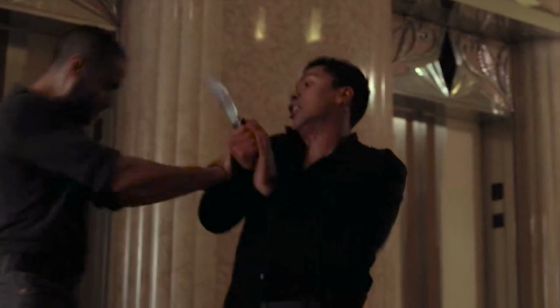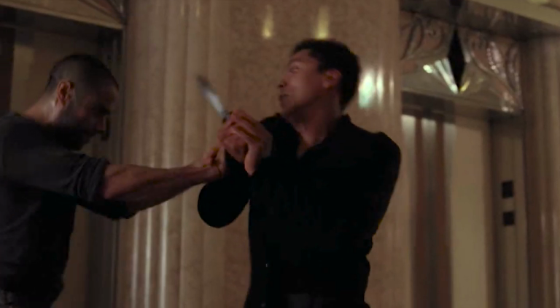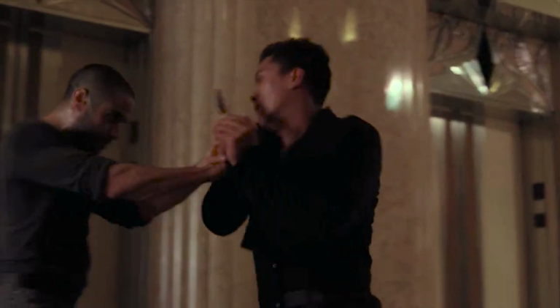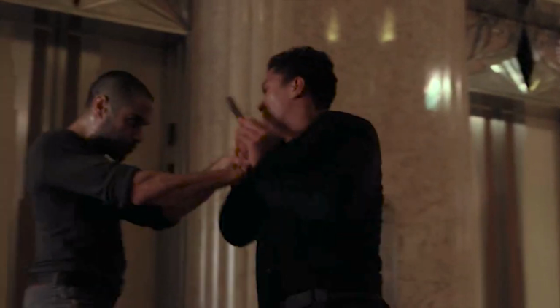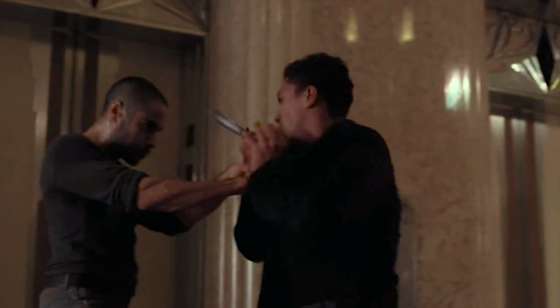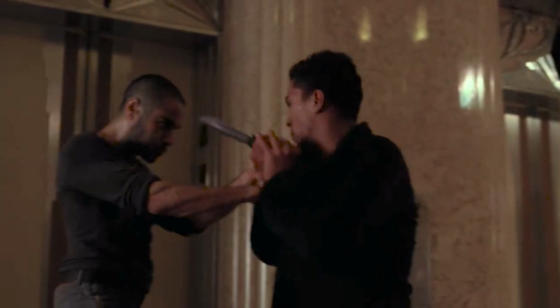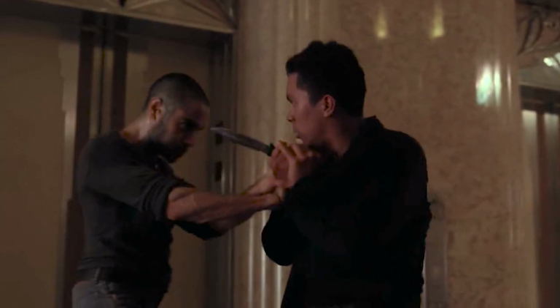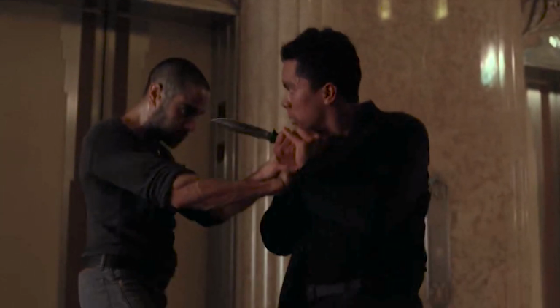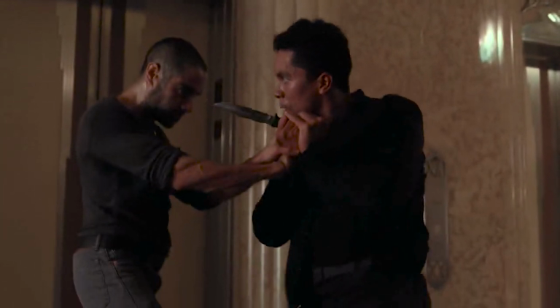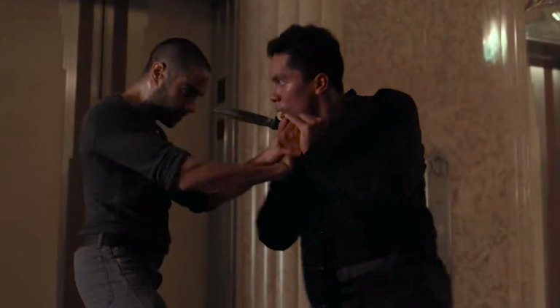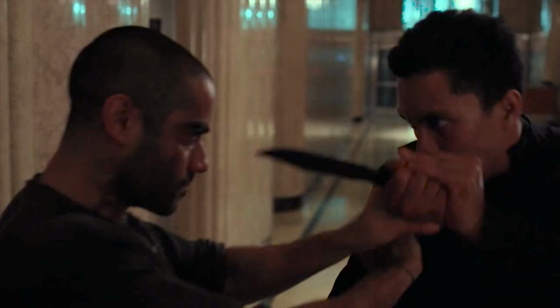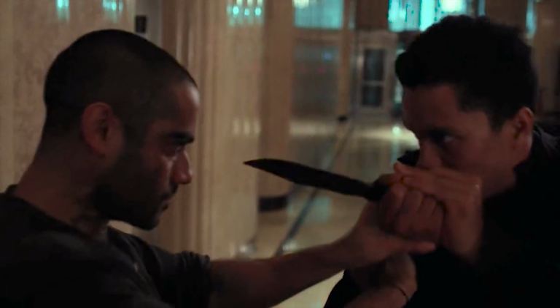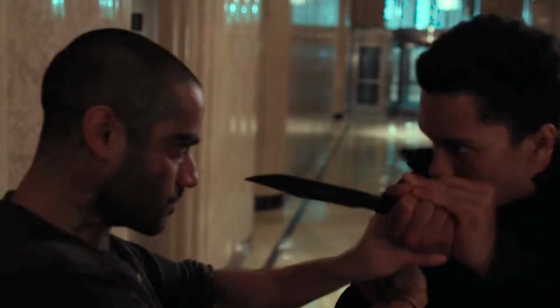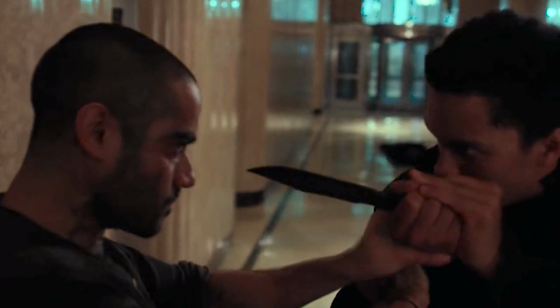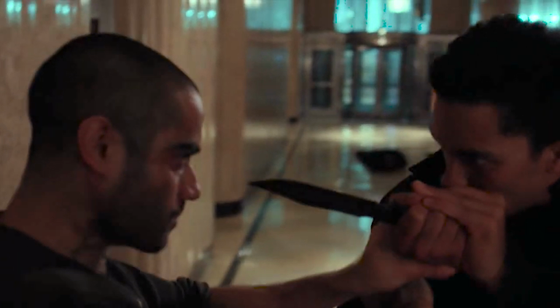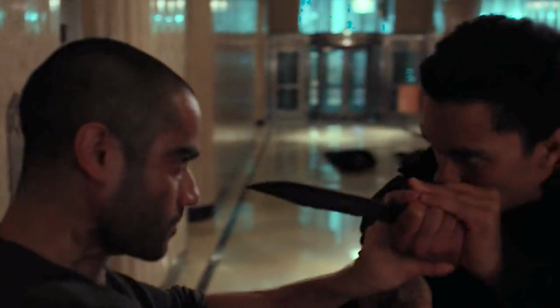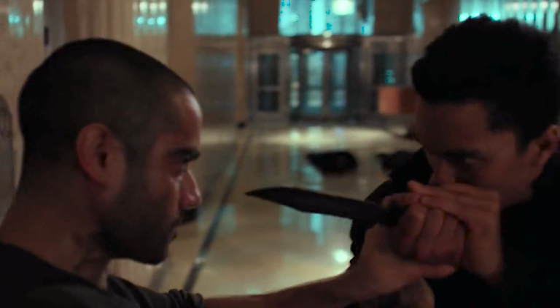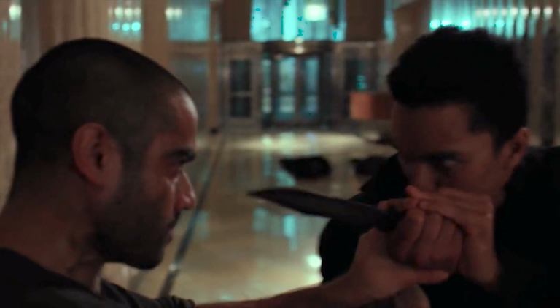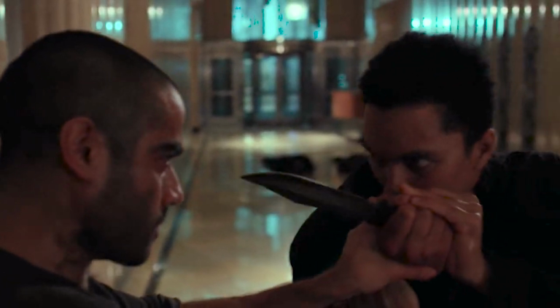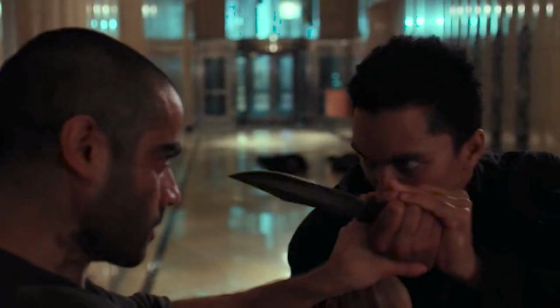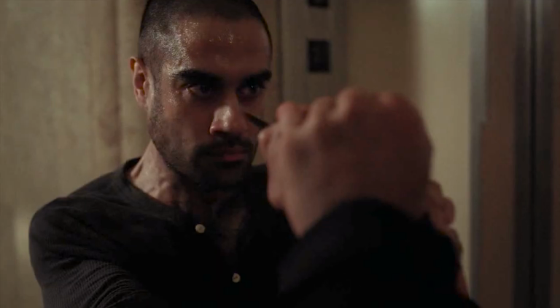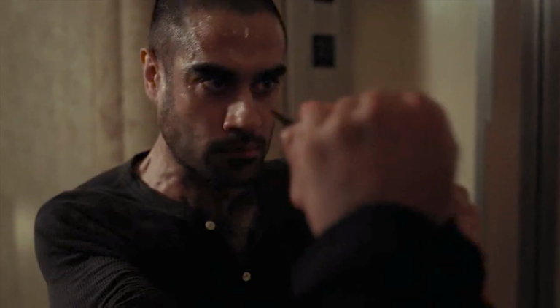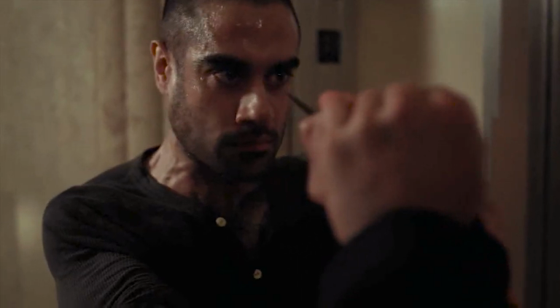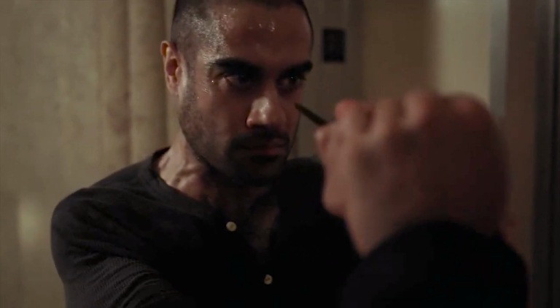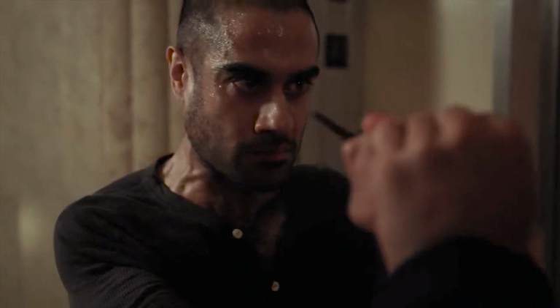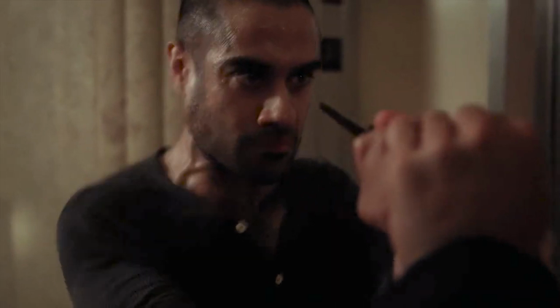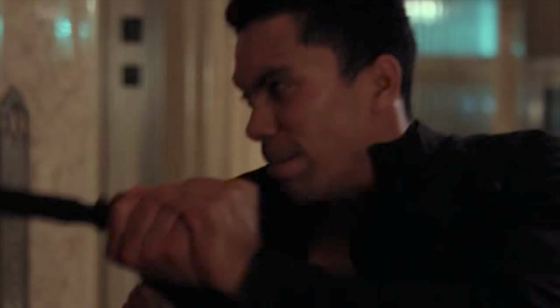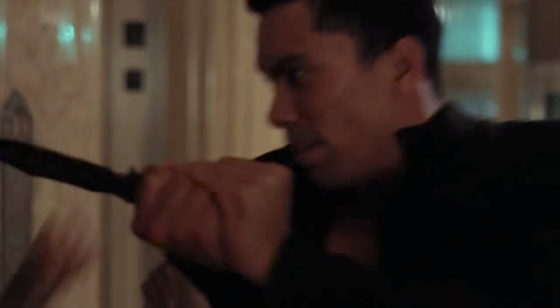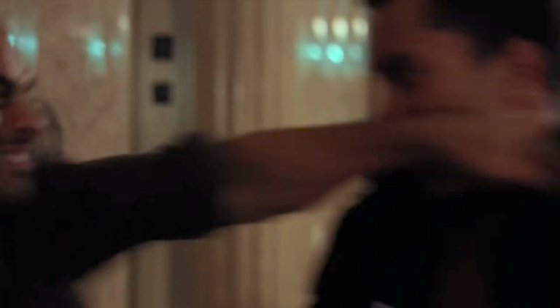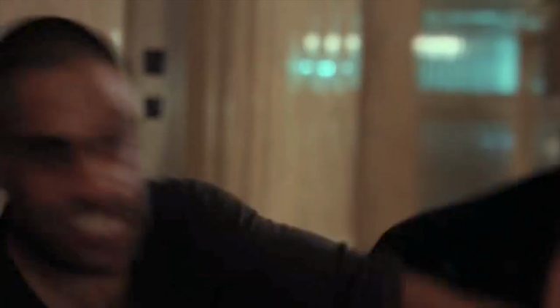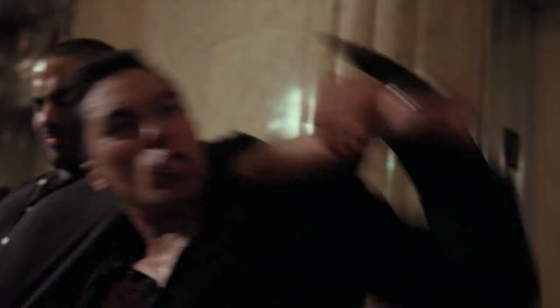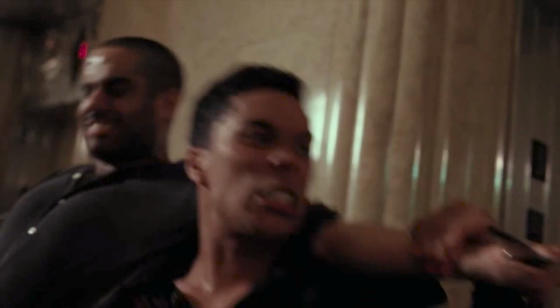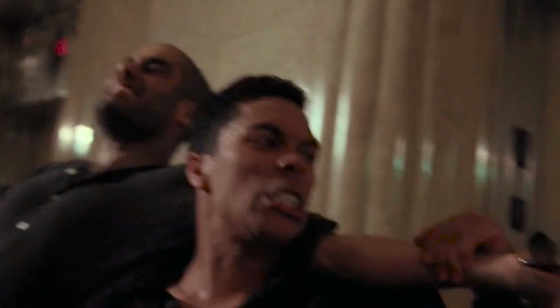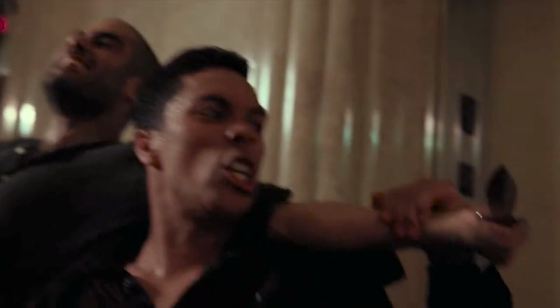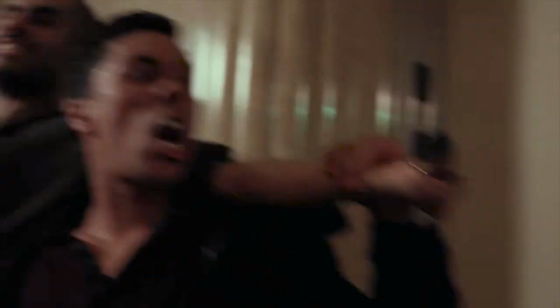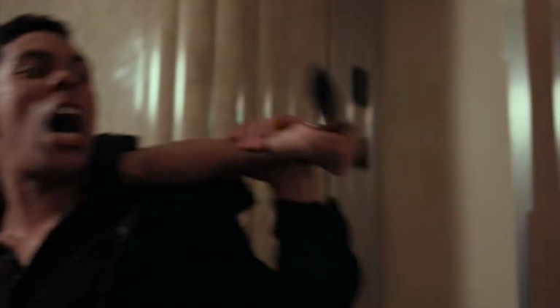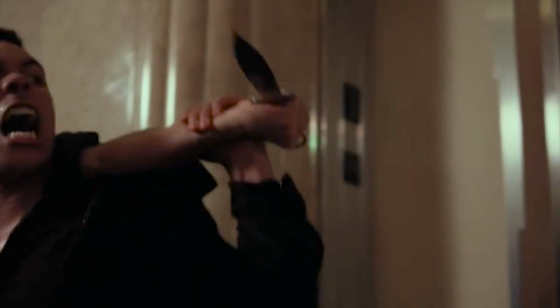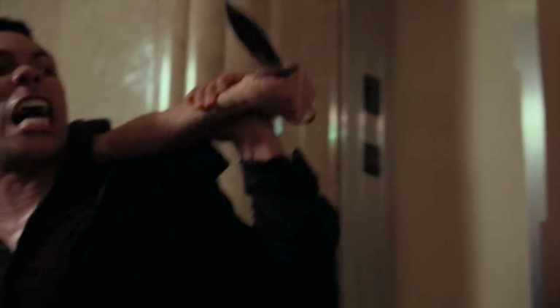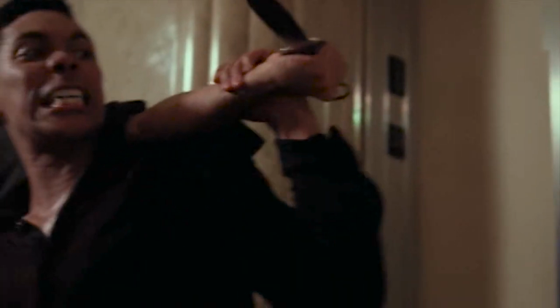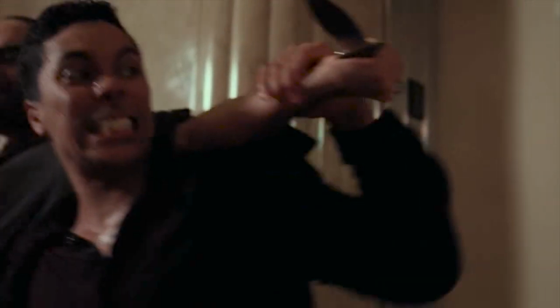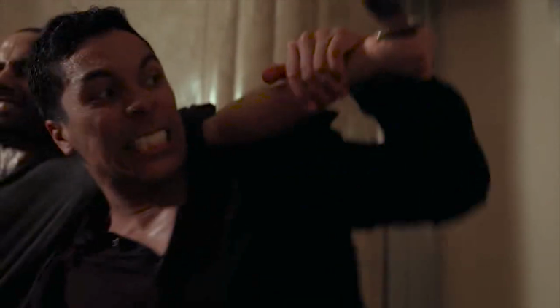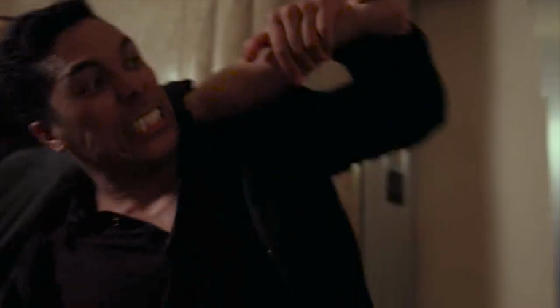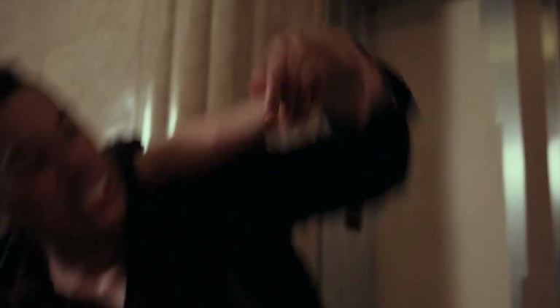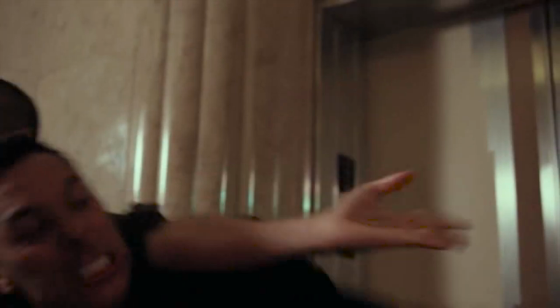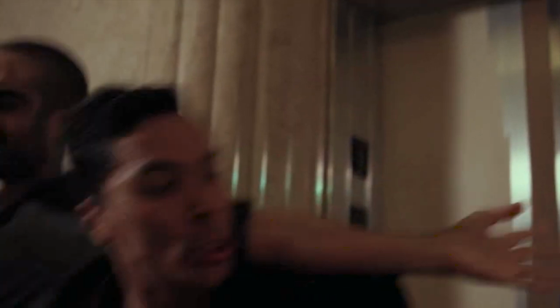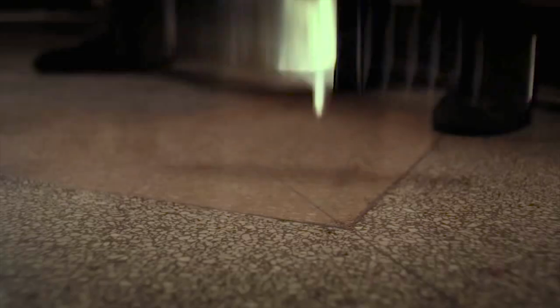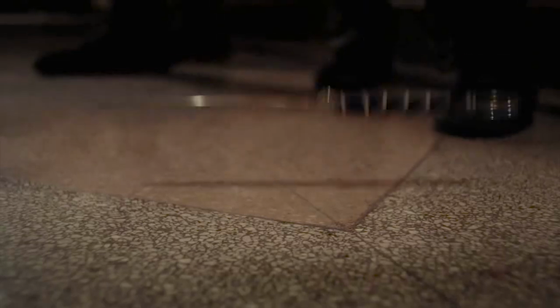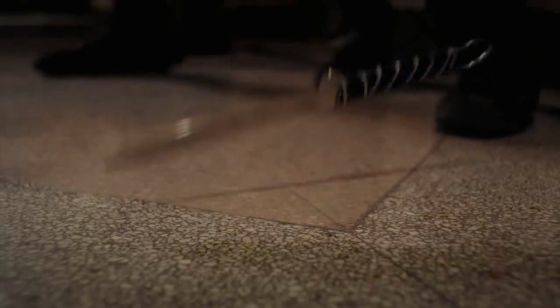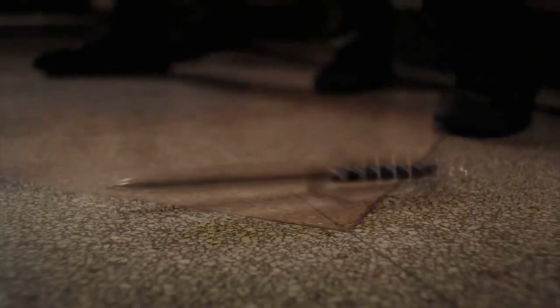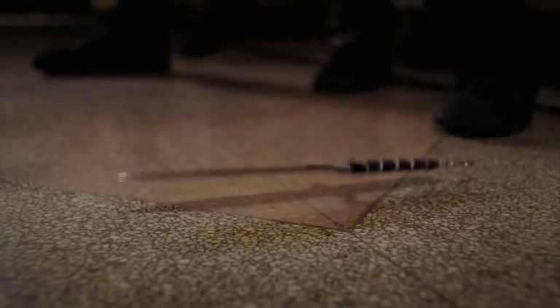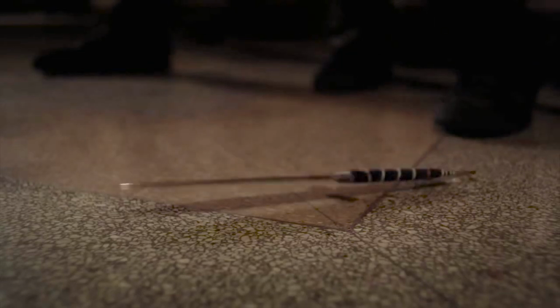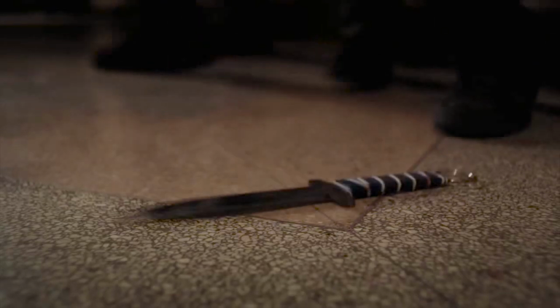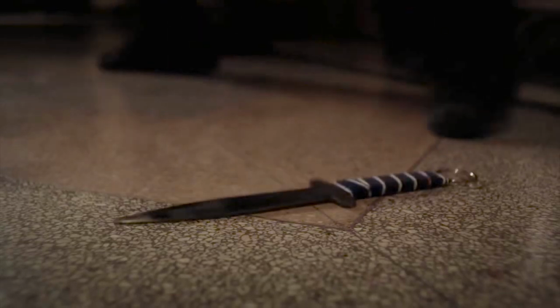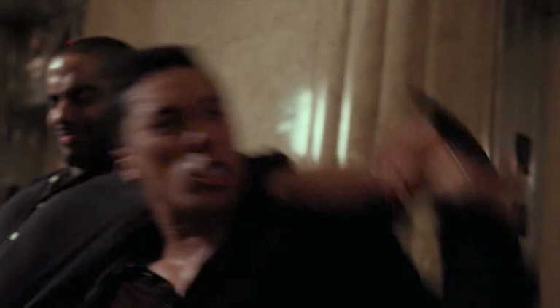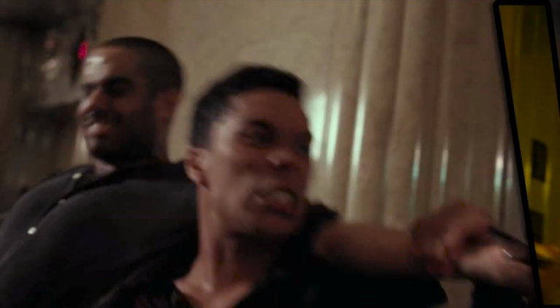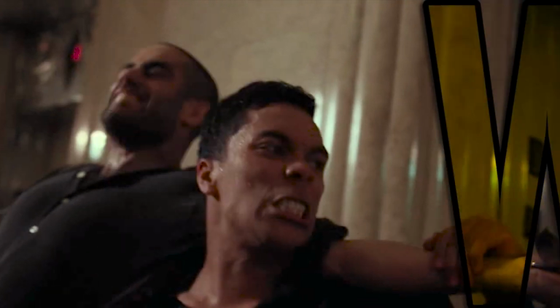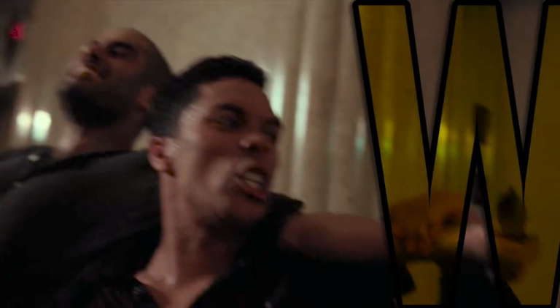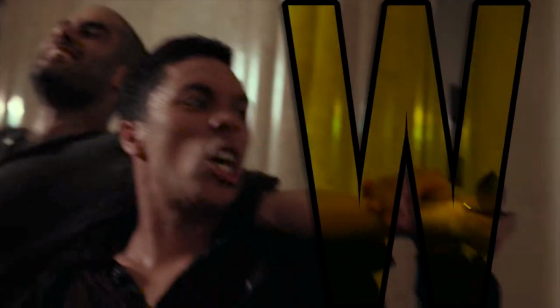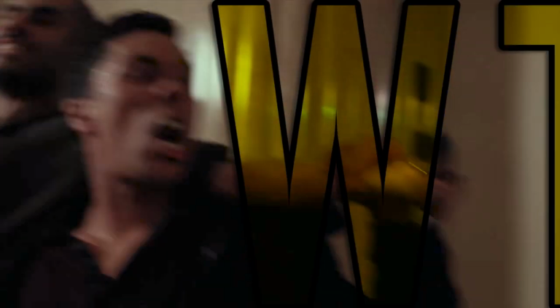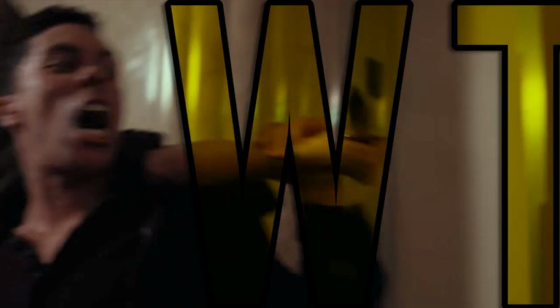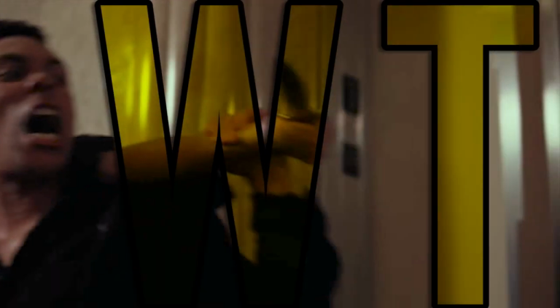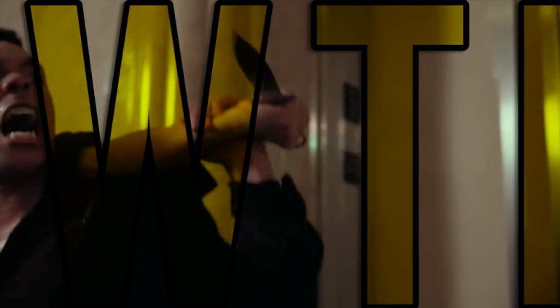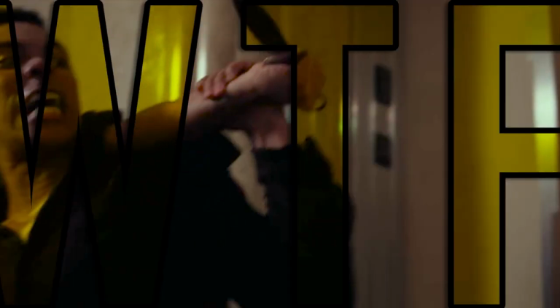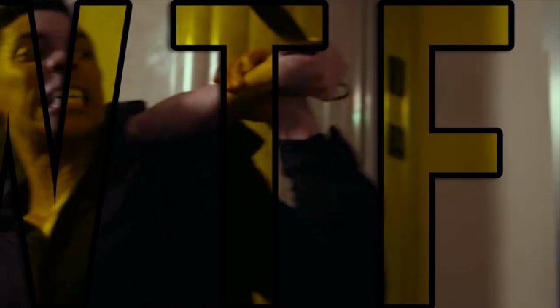A knife! How dangerous! Don't worry, I know this great disarming technique where all you do is push your skin against the blade and the guy drops the knife.